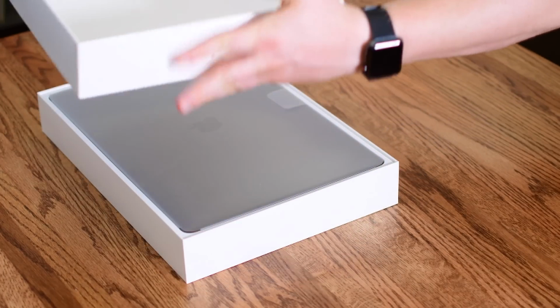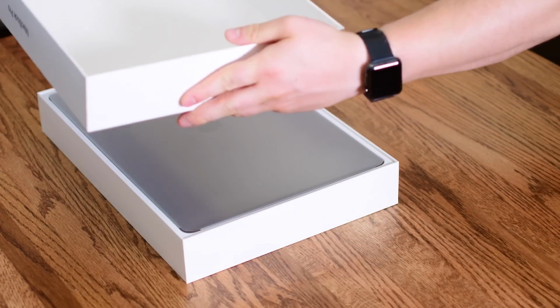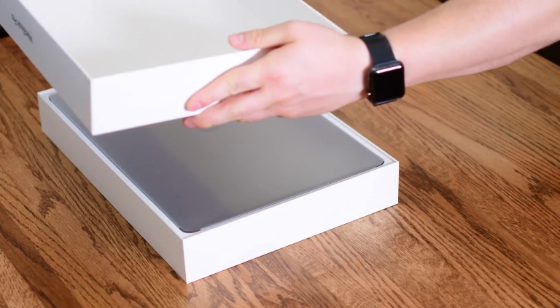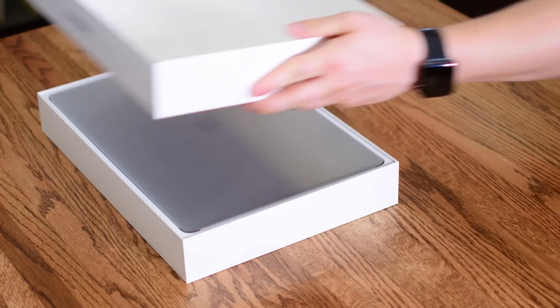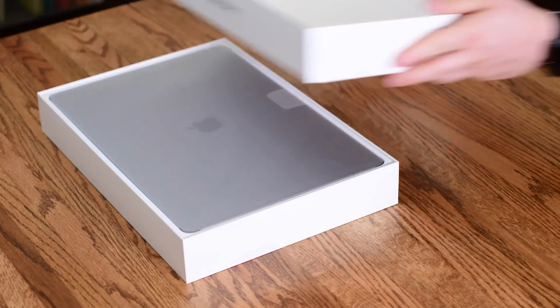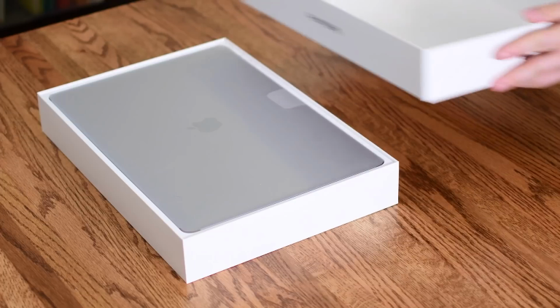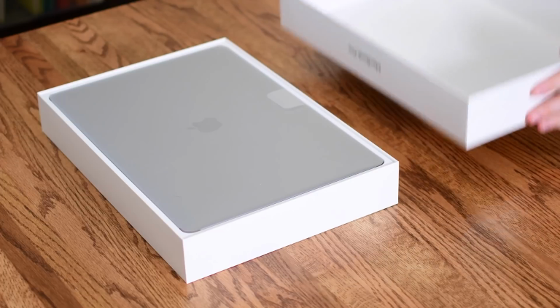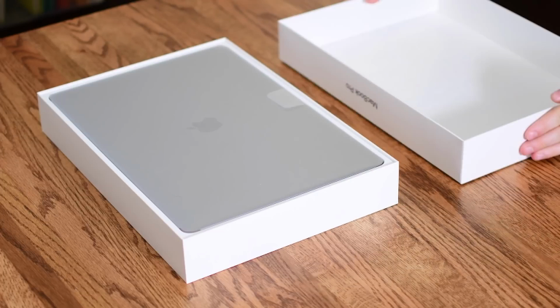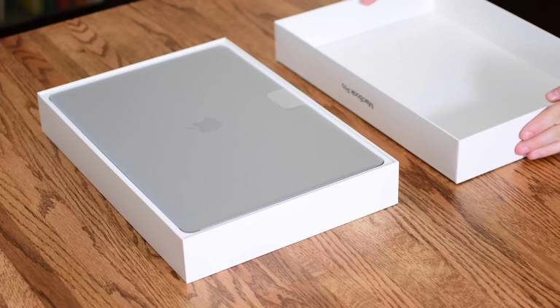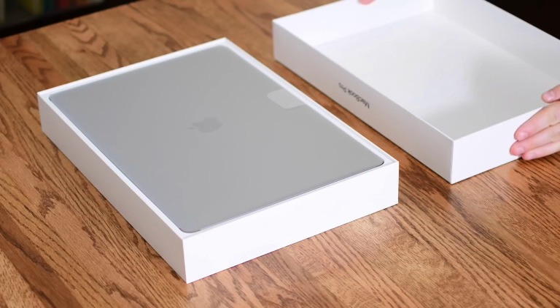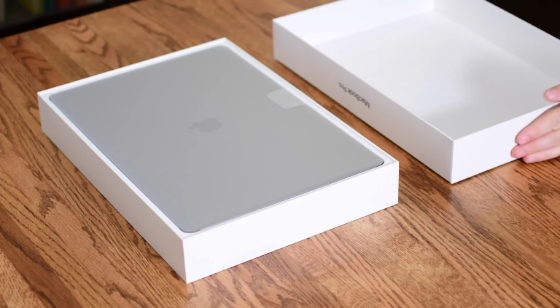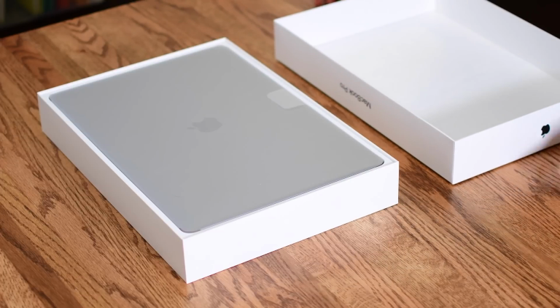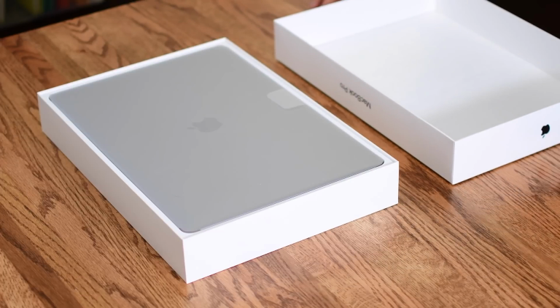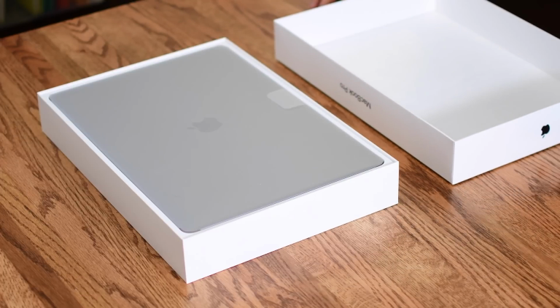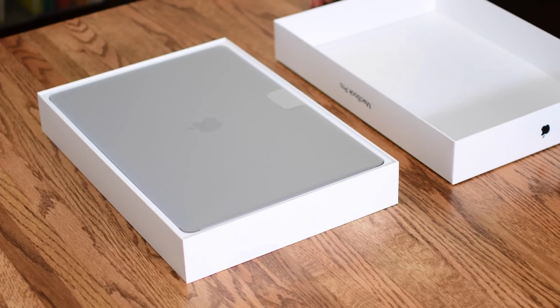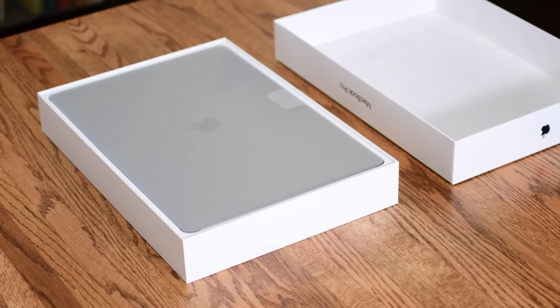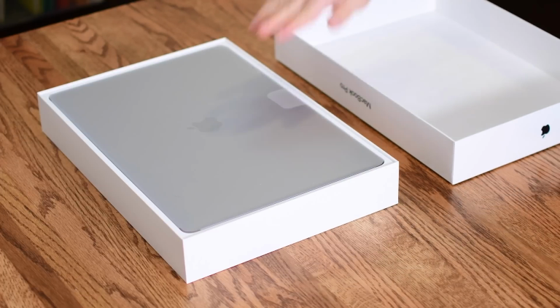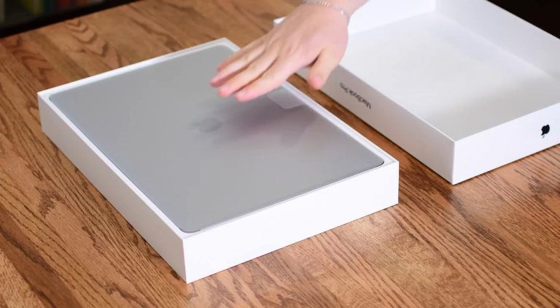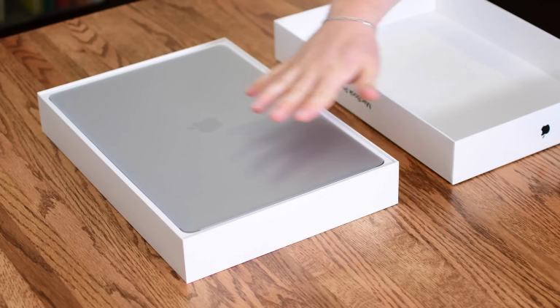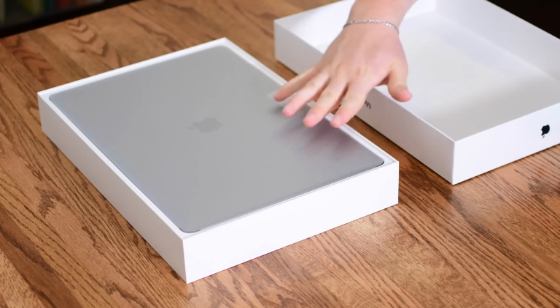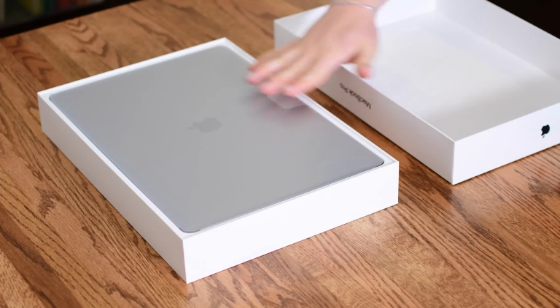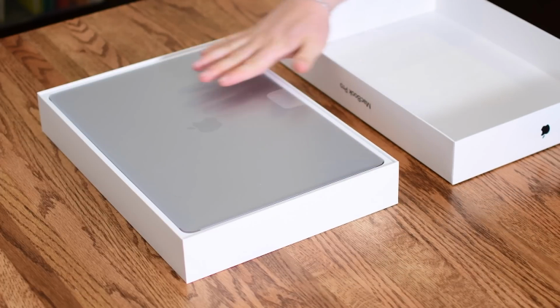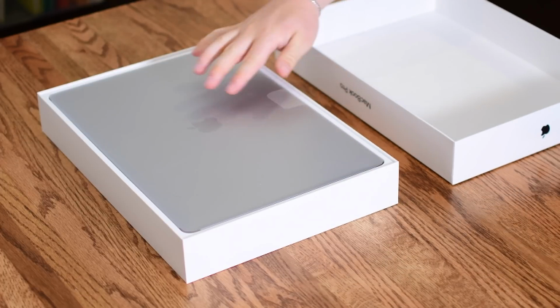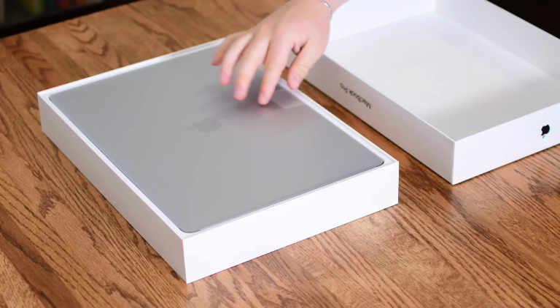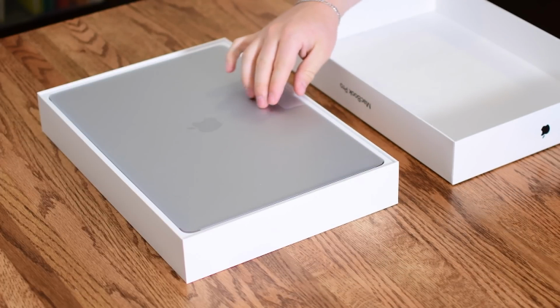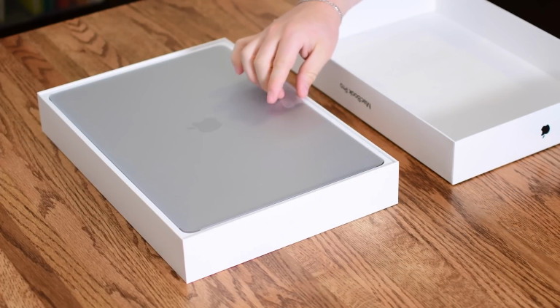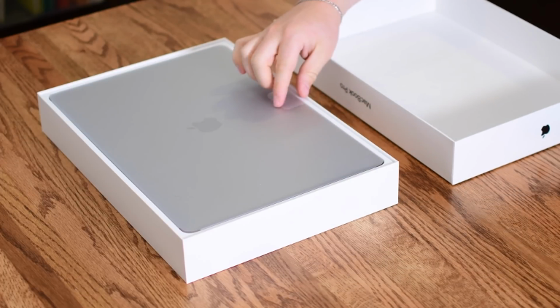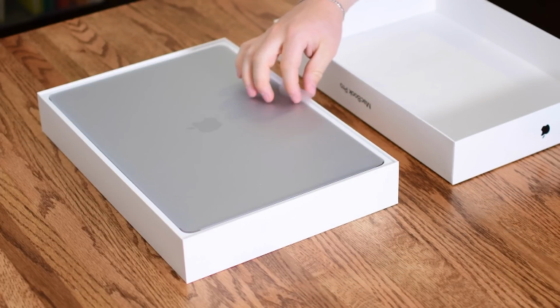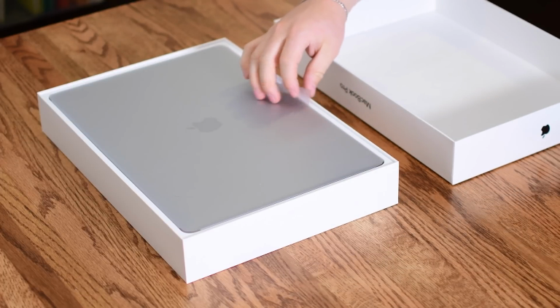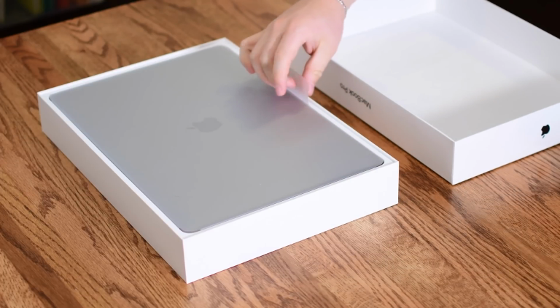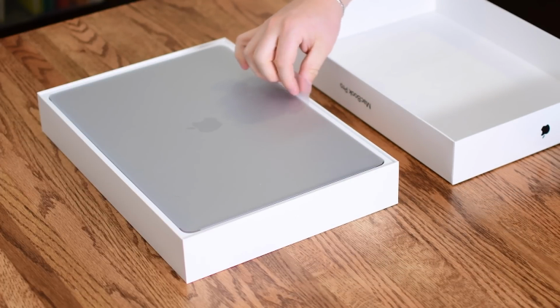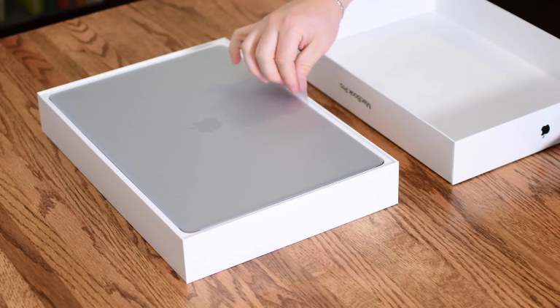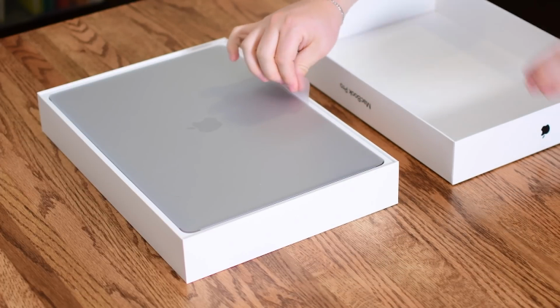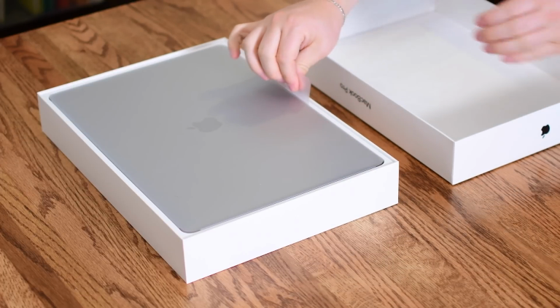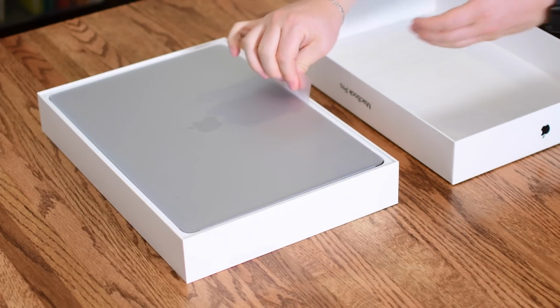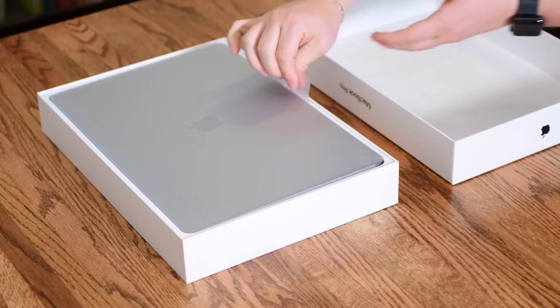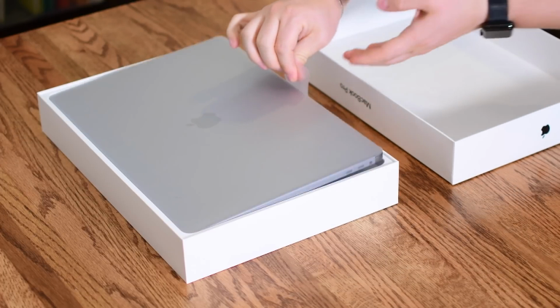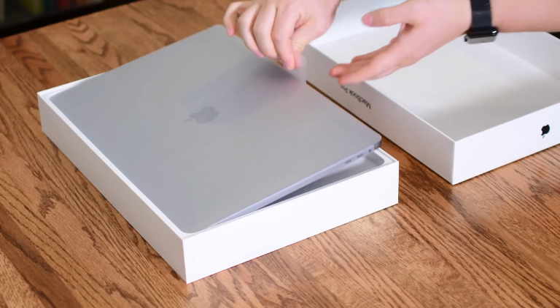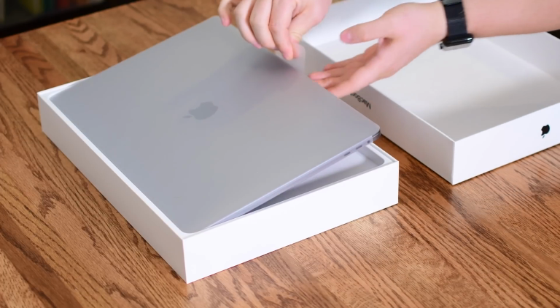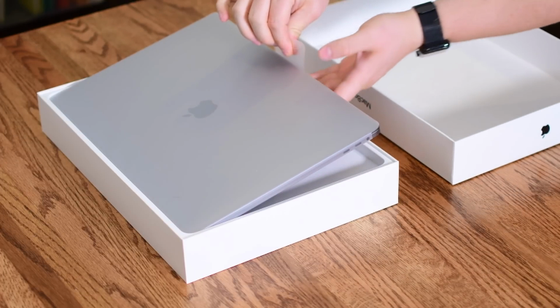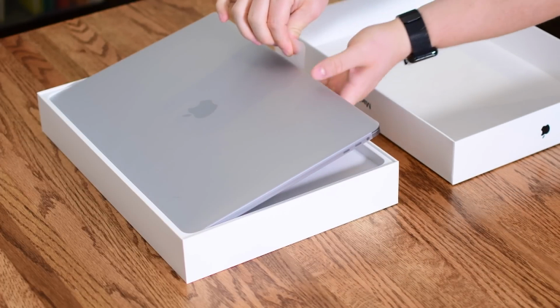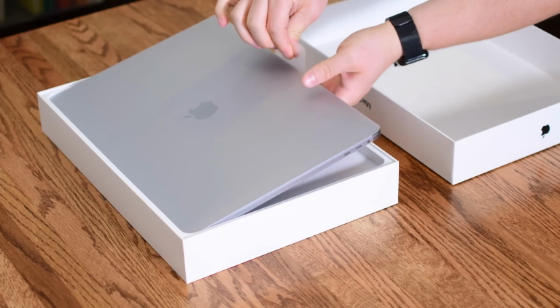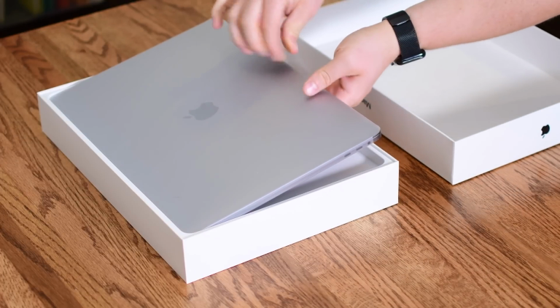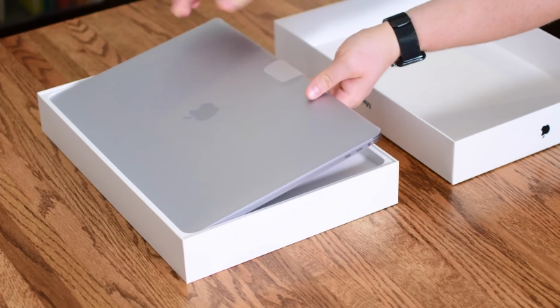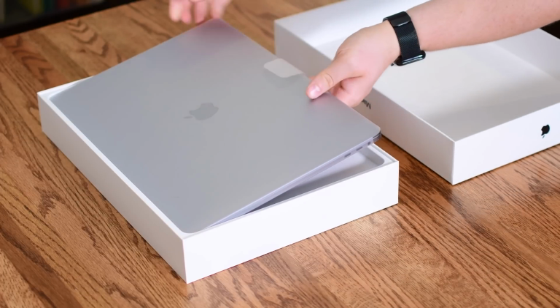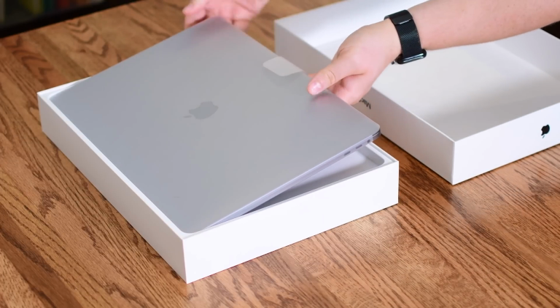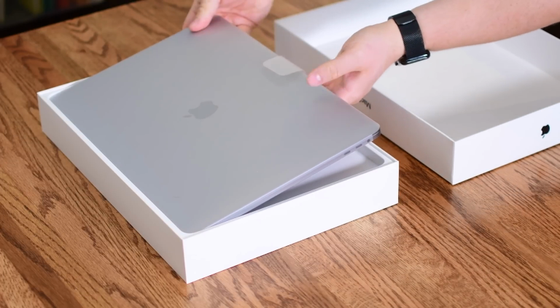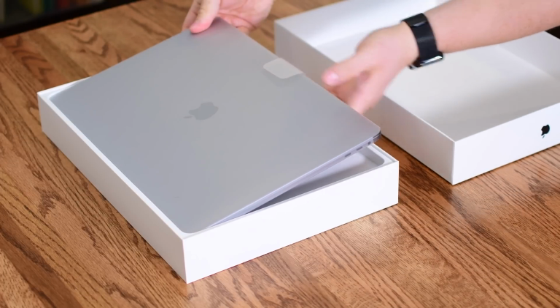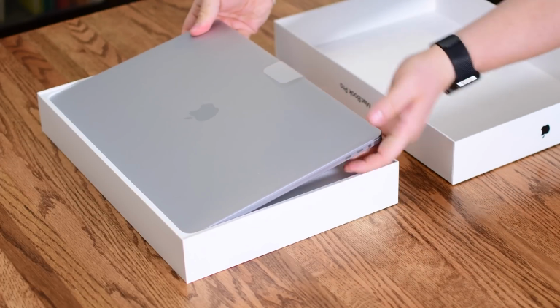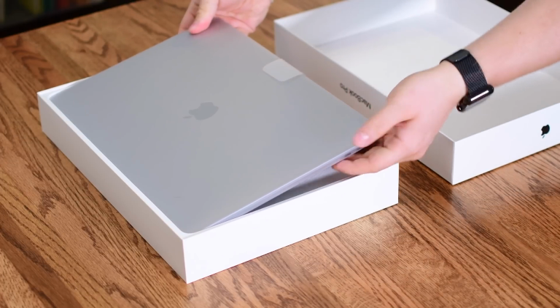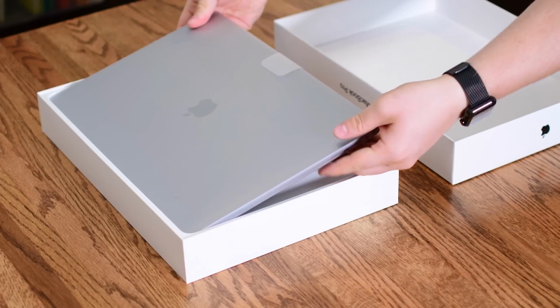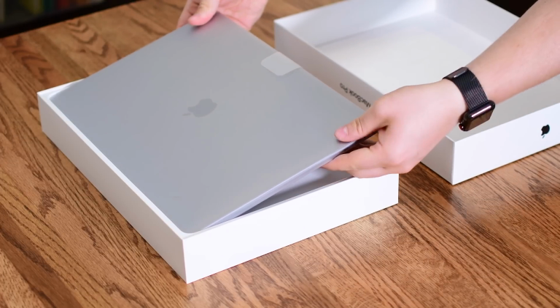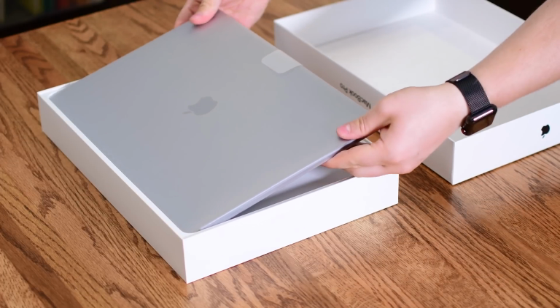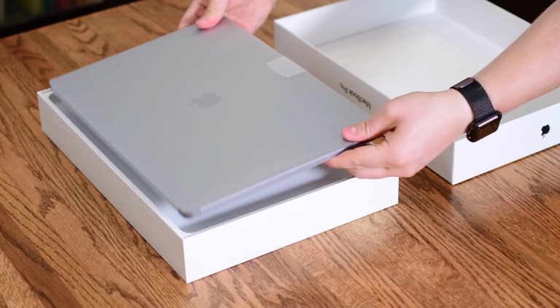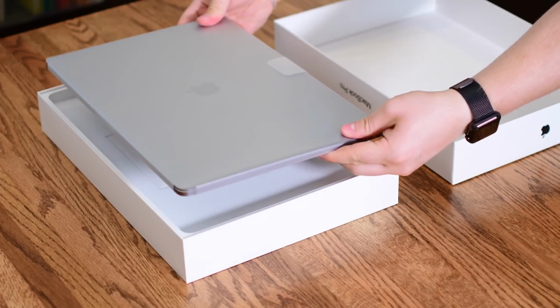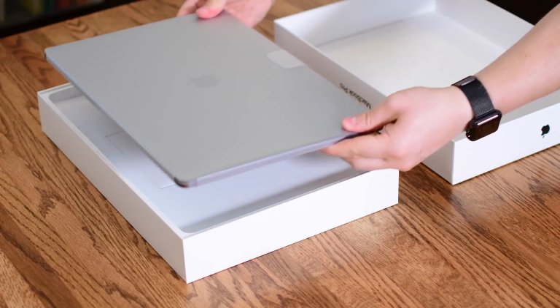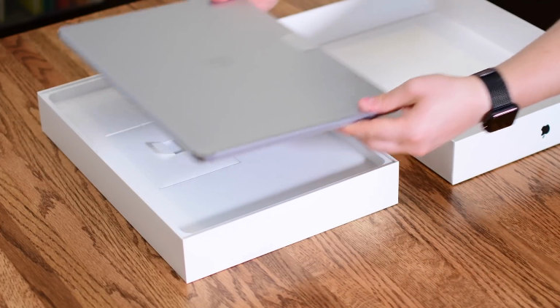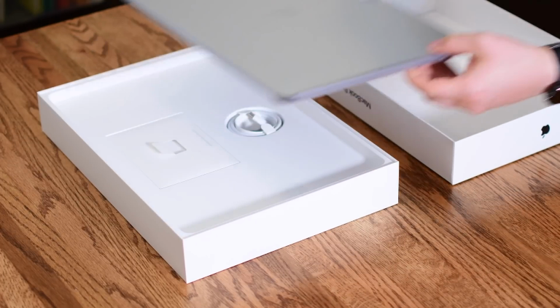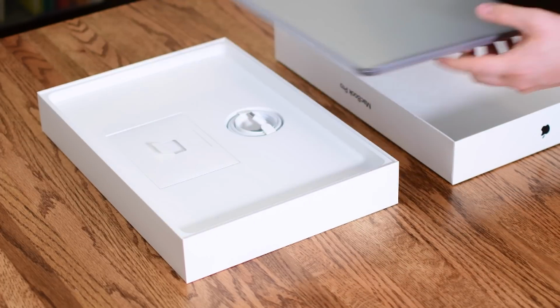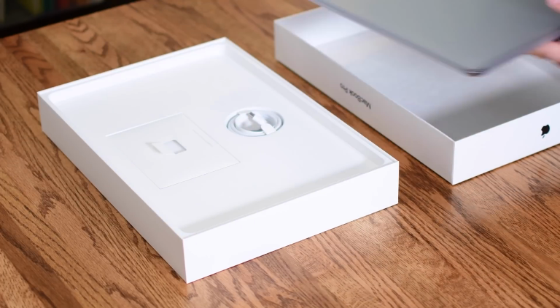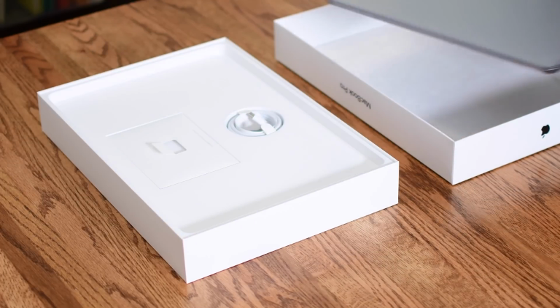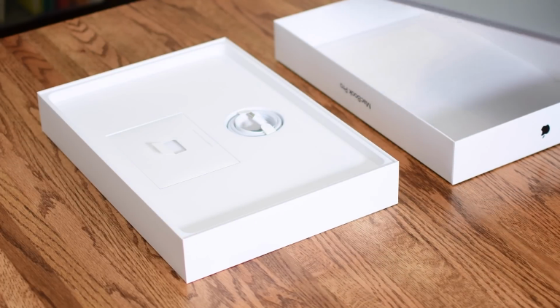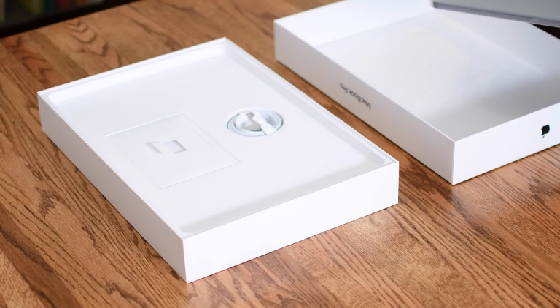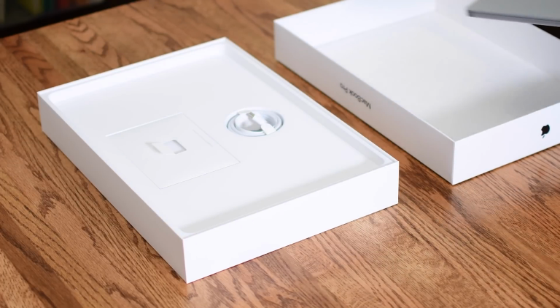If you're looking for benchmarks, be sure to check out our other videos and our full reviews to see which of the new MacBooks is right for you.